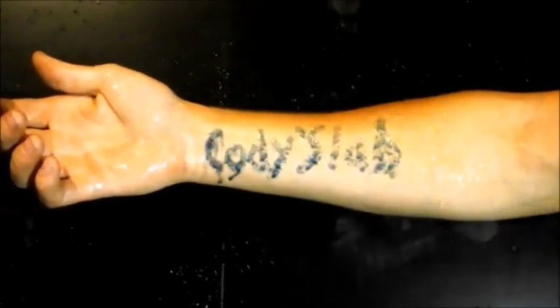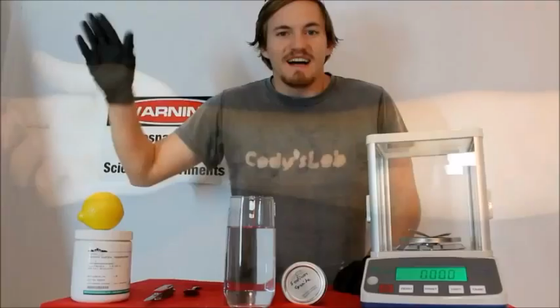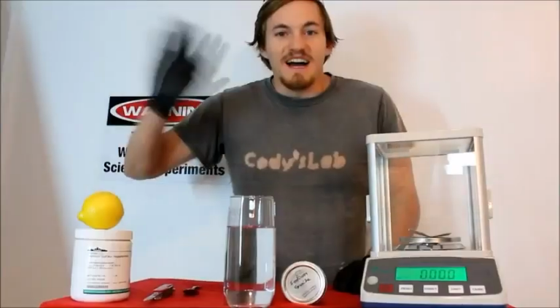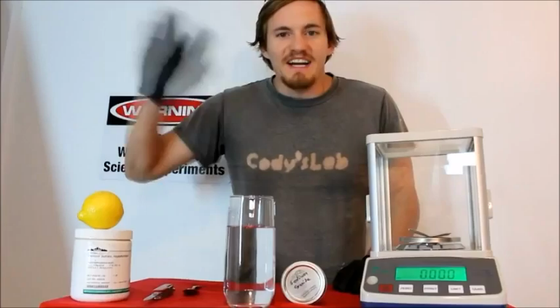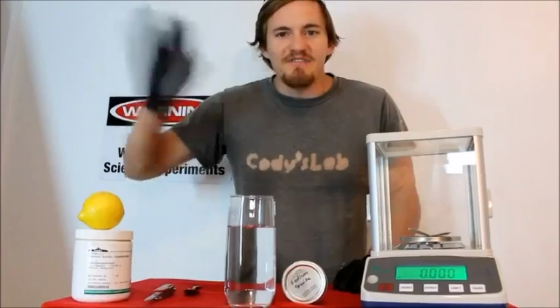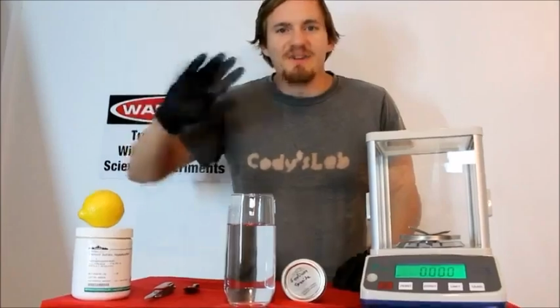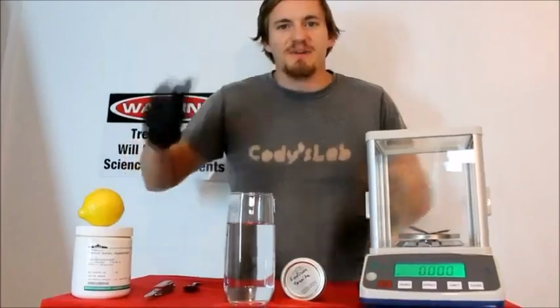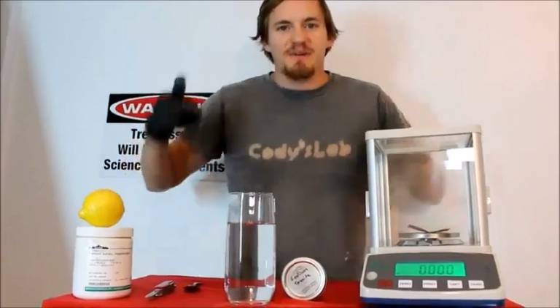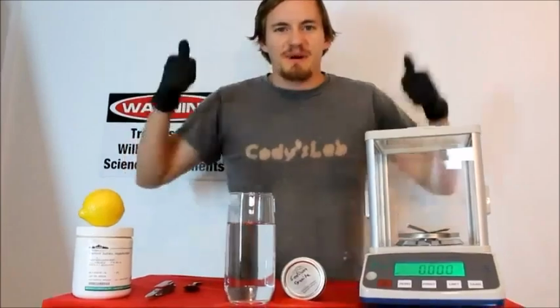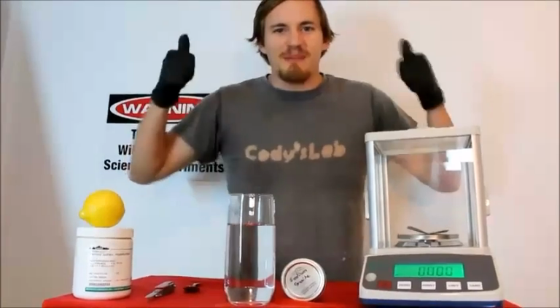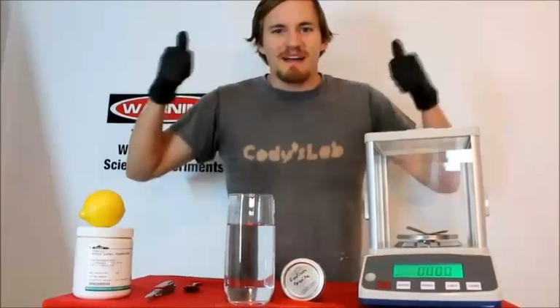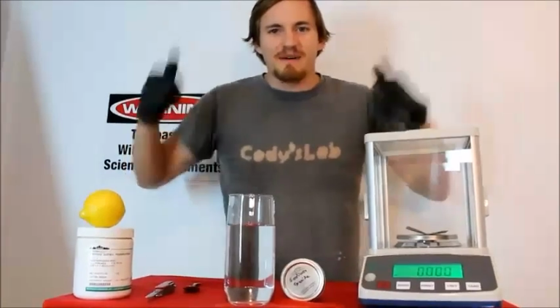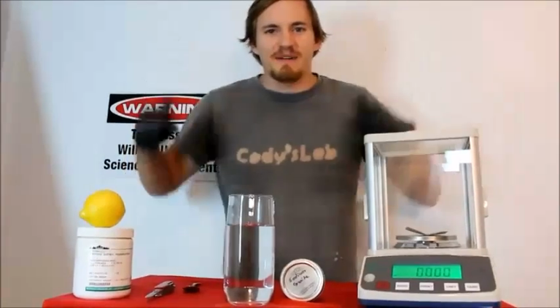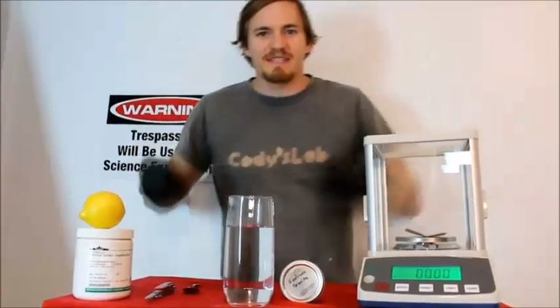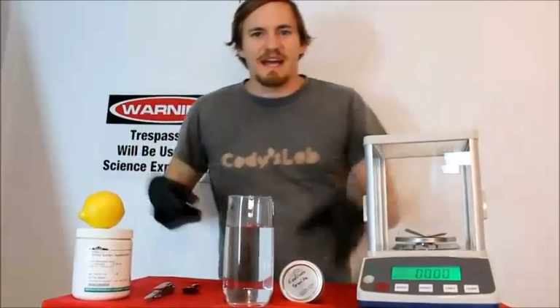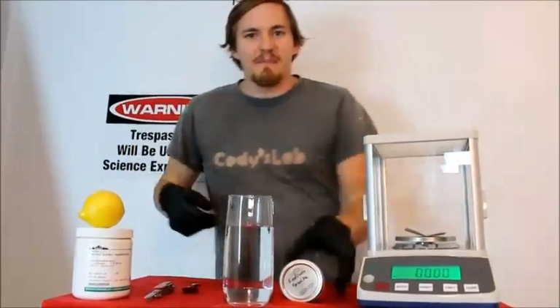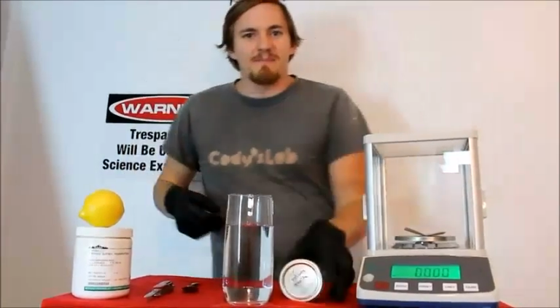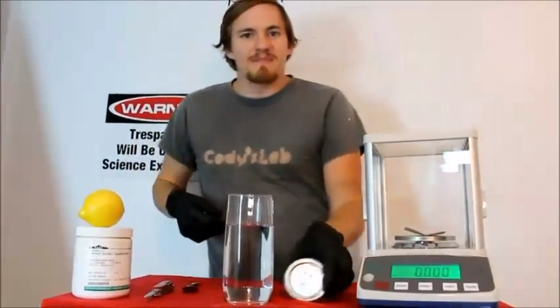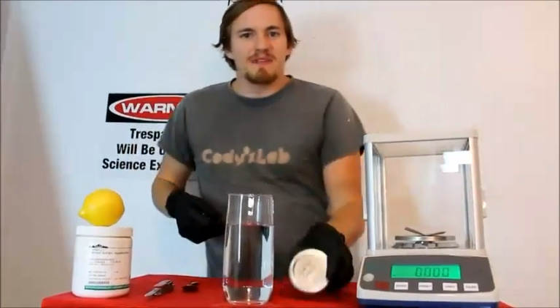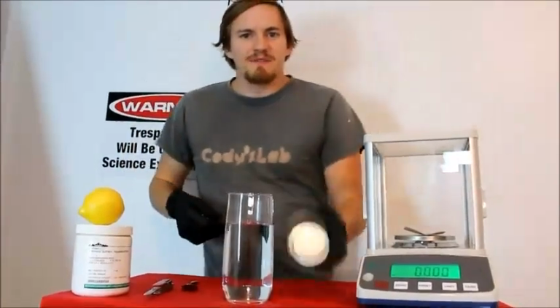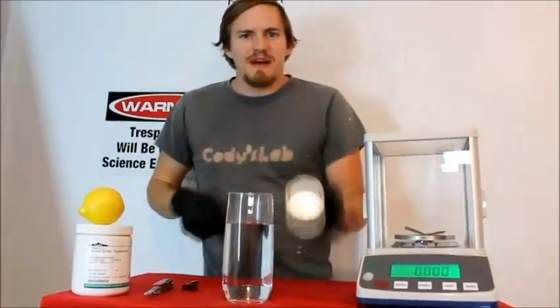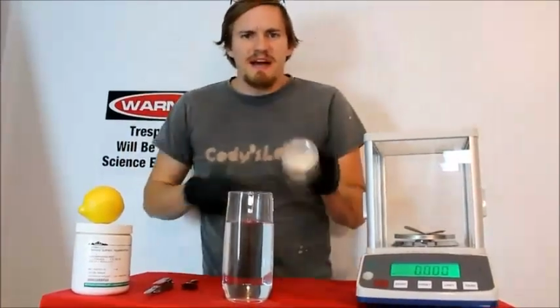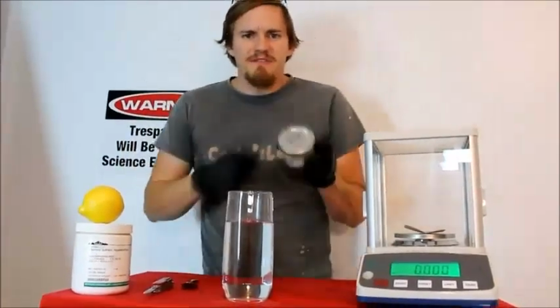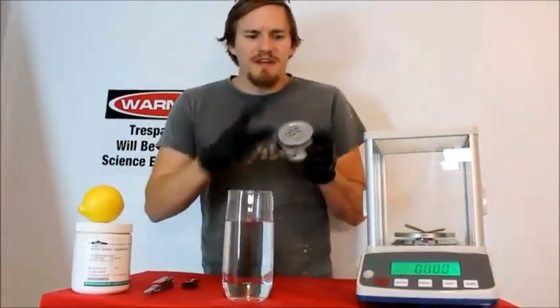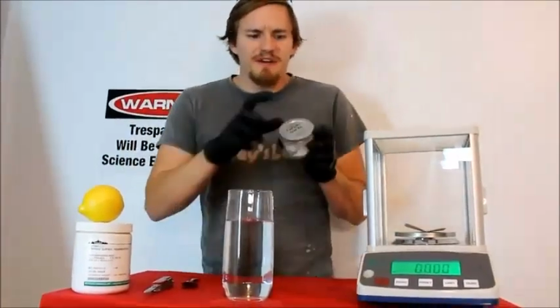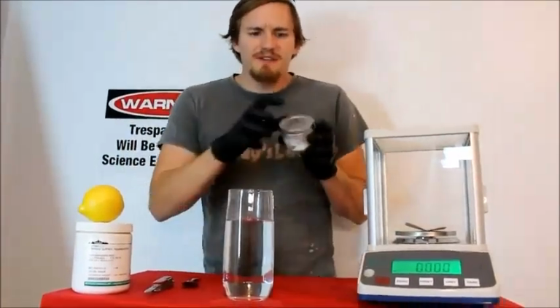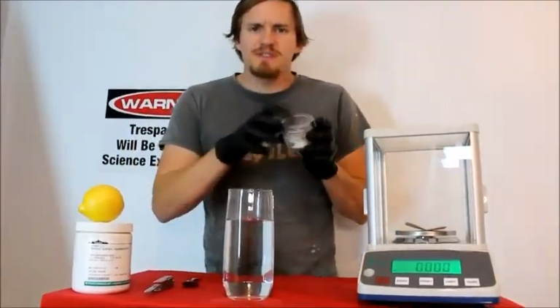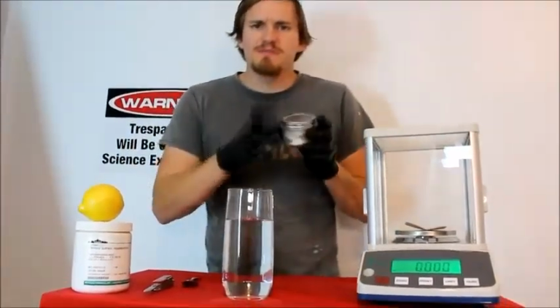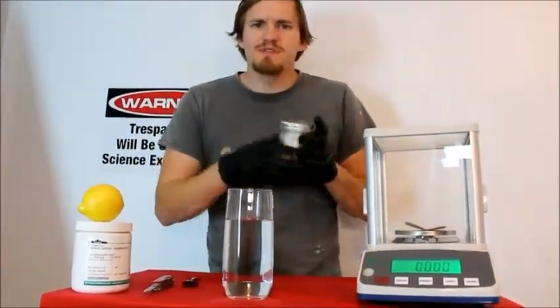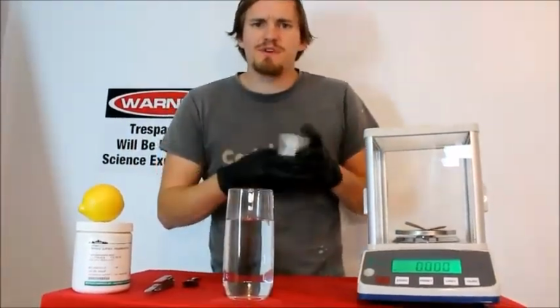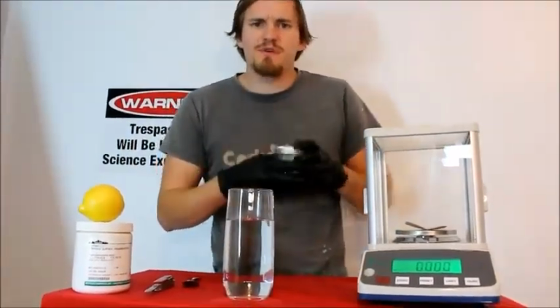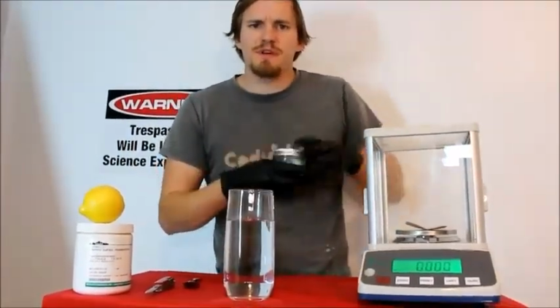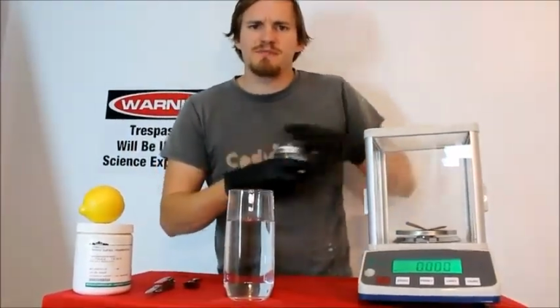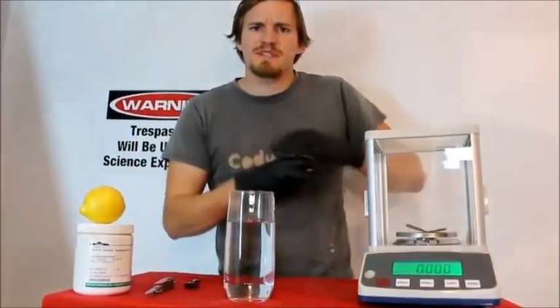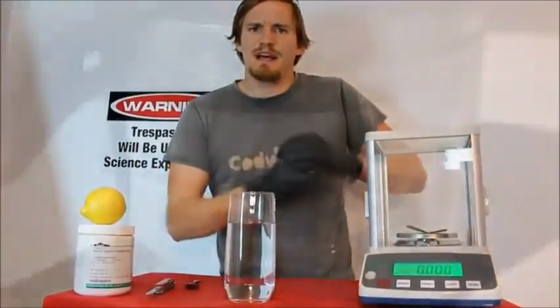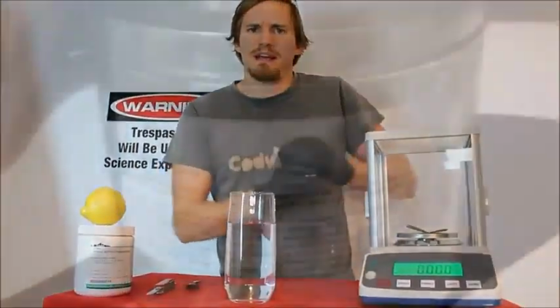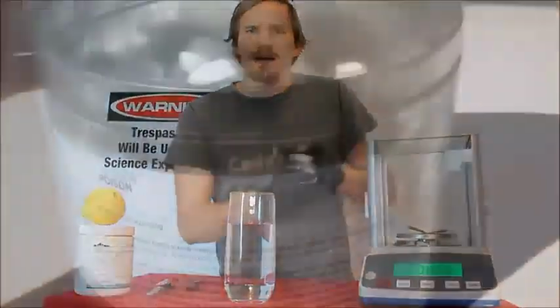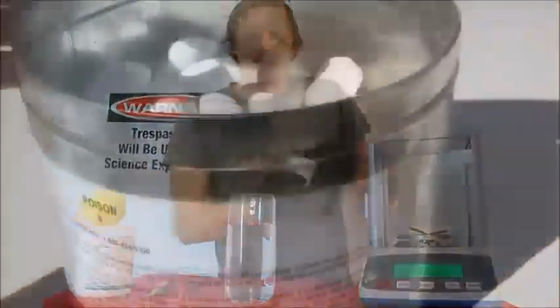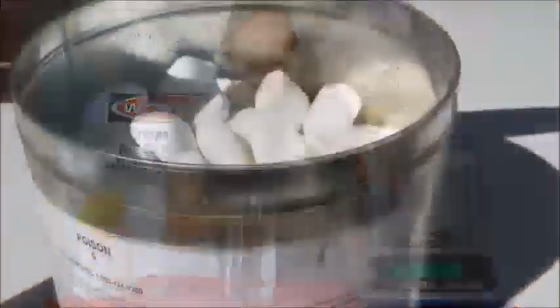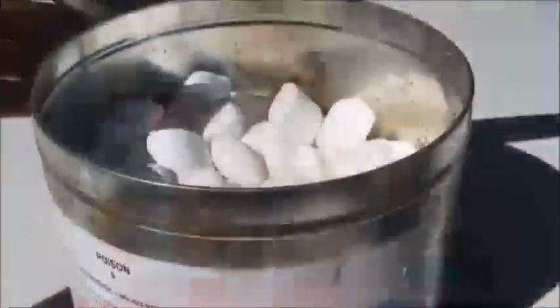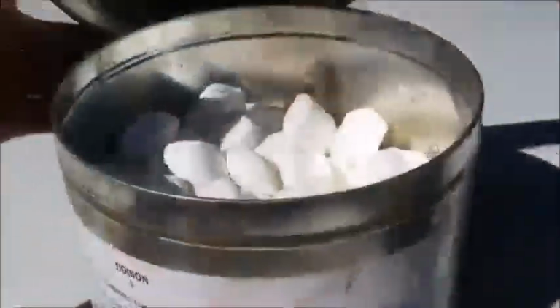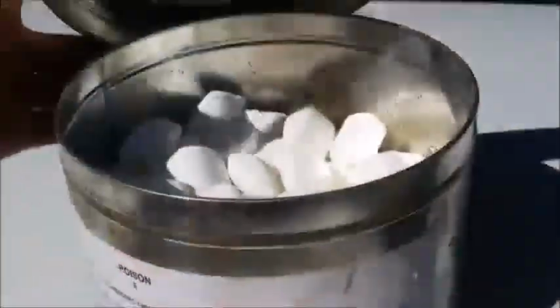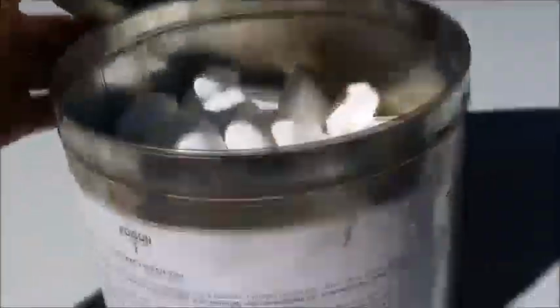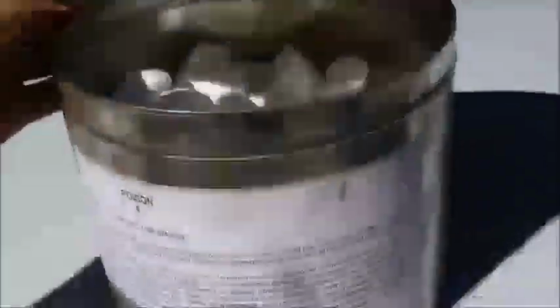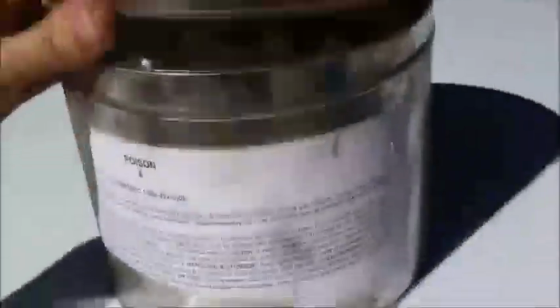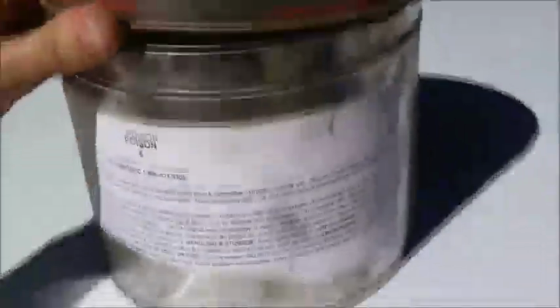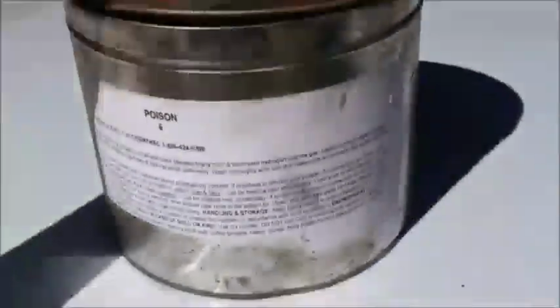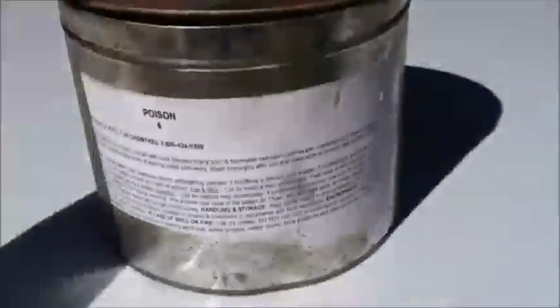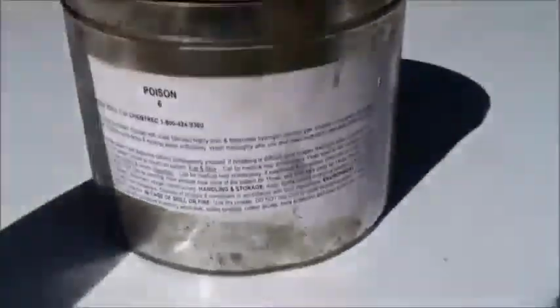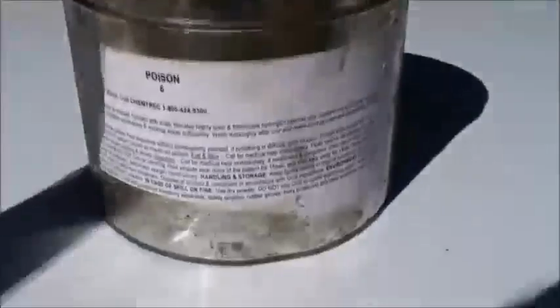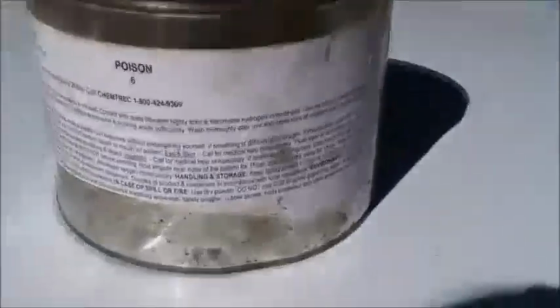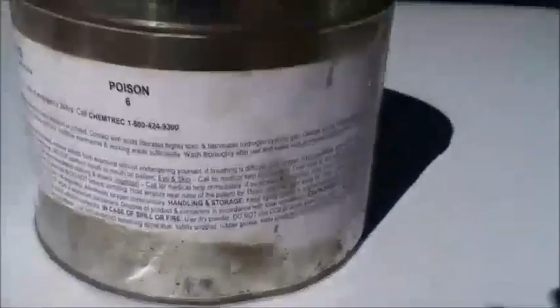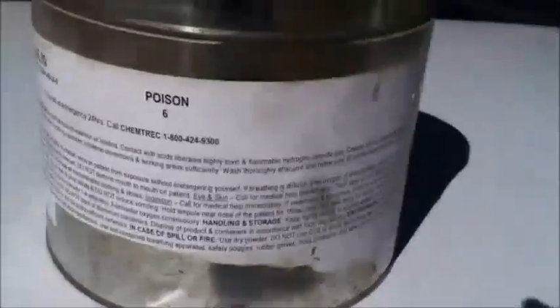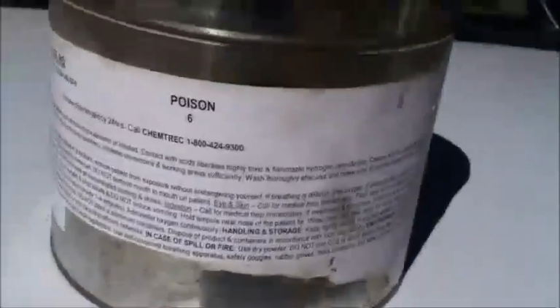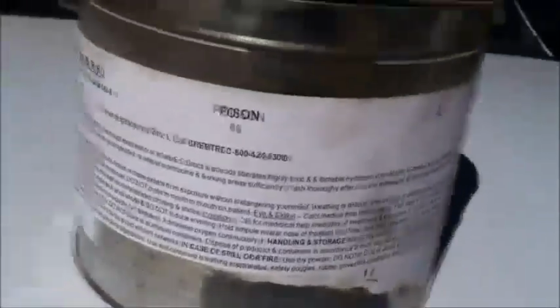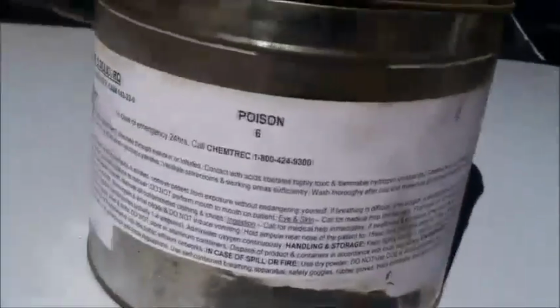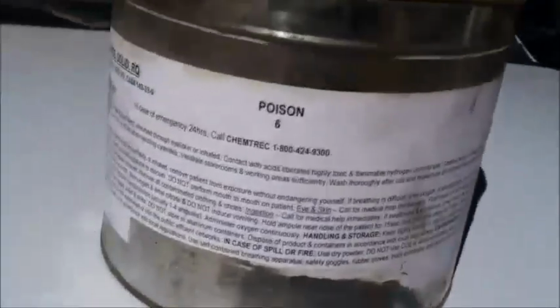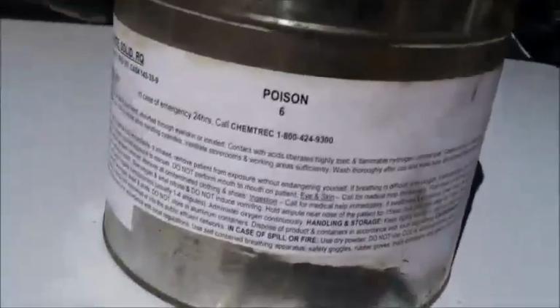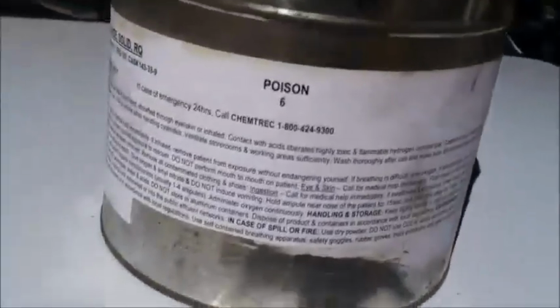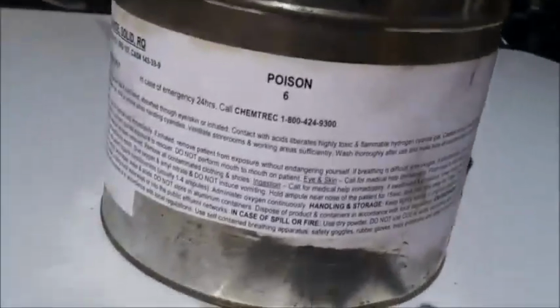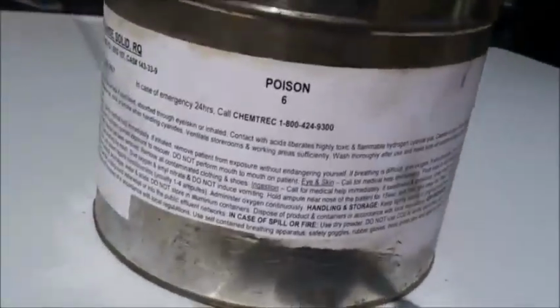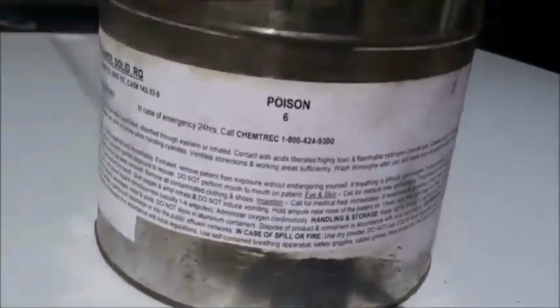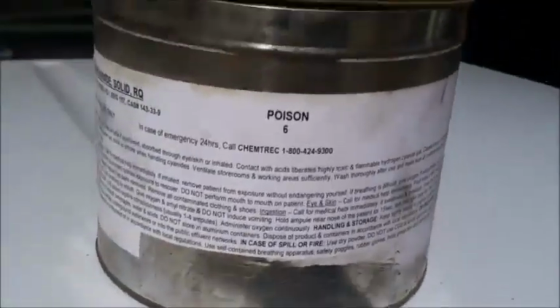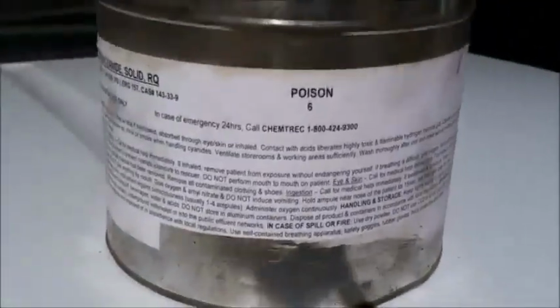Hi everyone, welcome back to Cody's lab. So I have here some sodium cyanide, a very useful chemical in many processes such as mining.